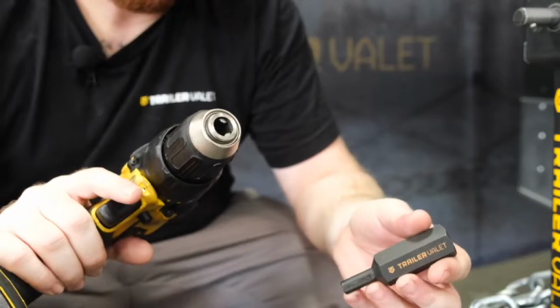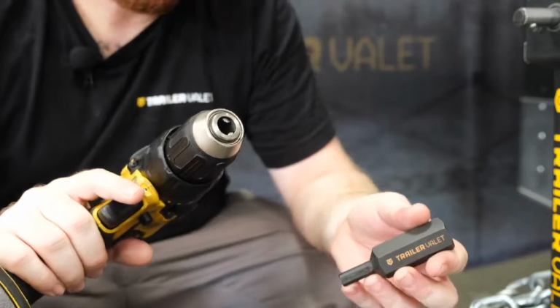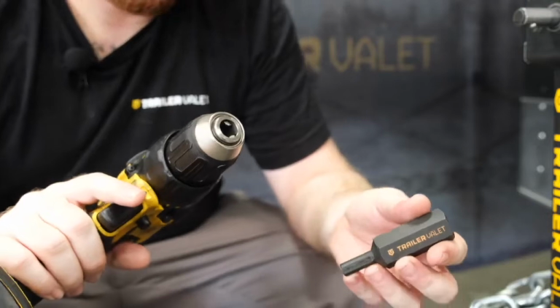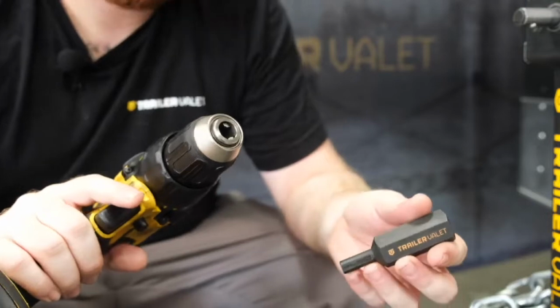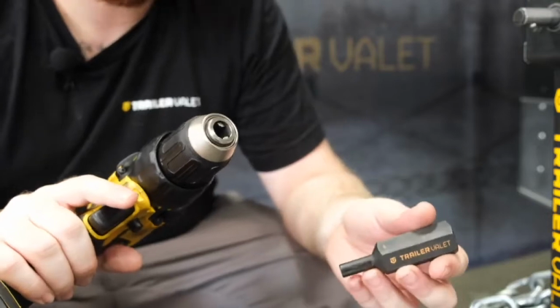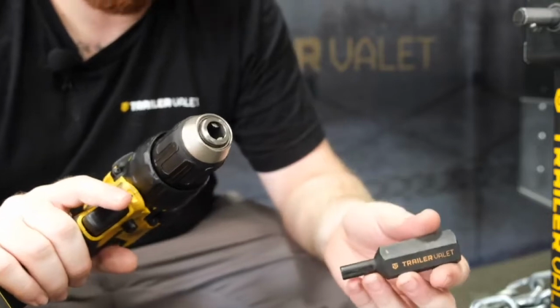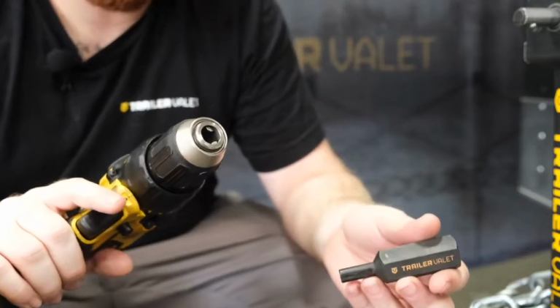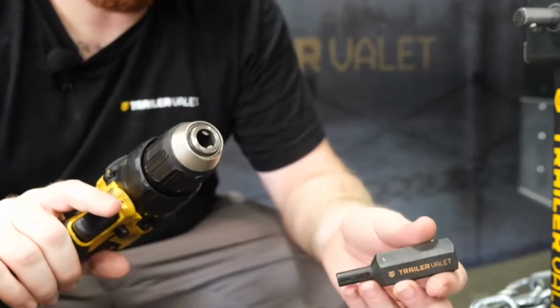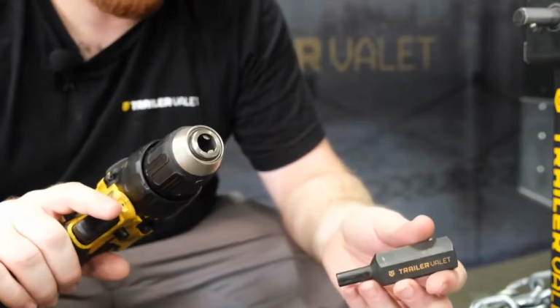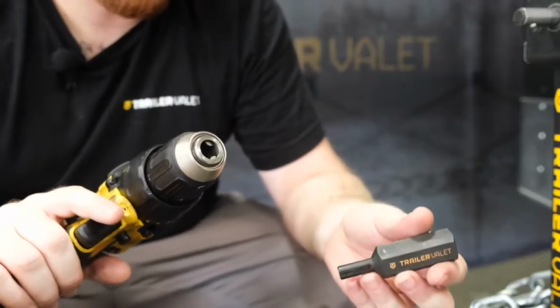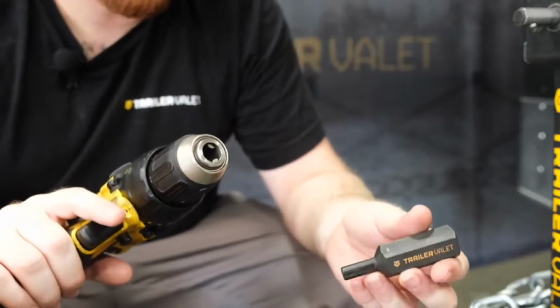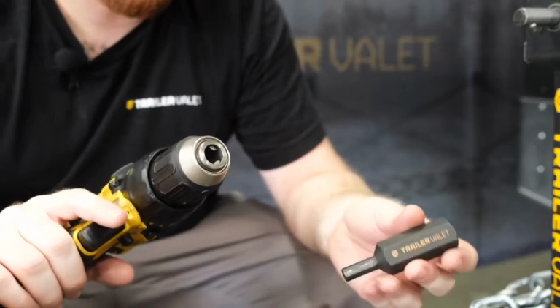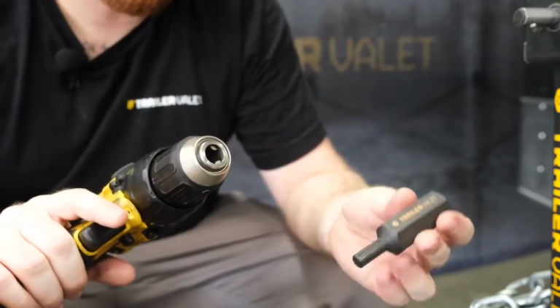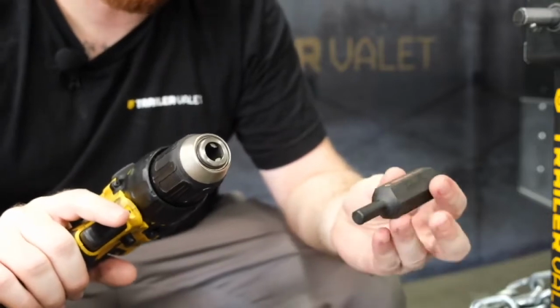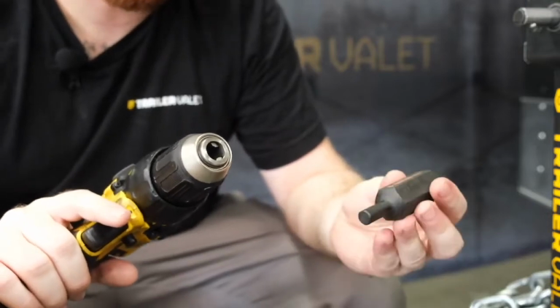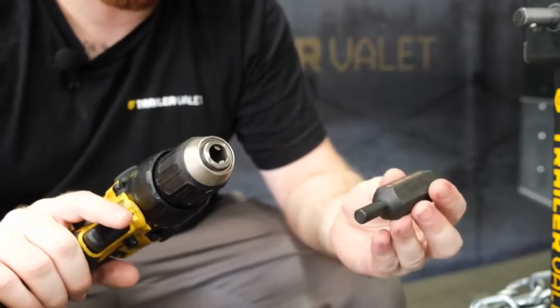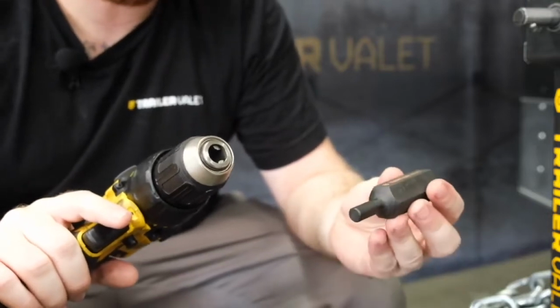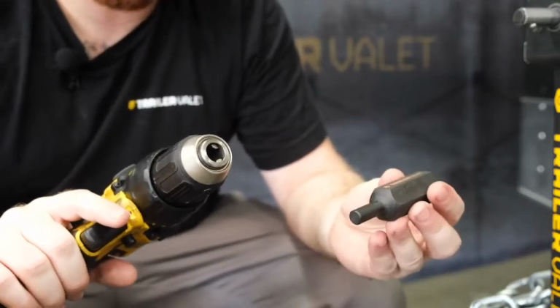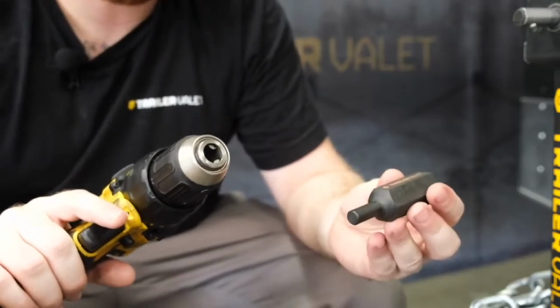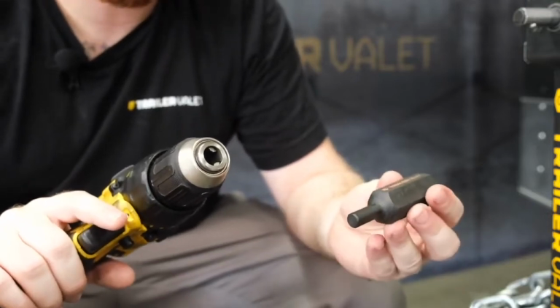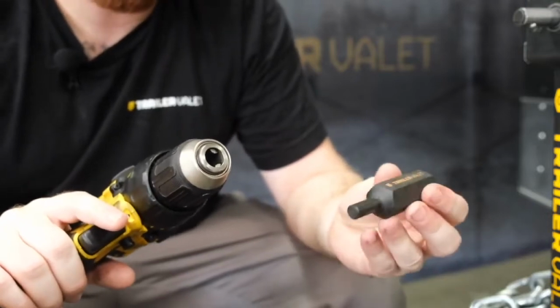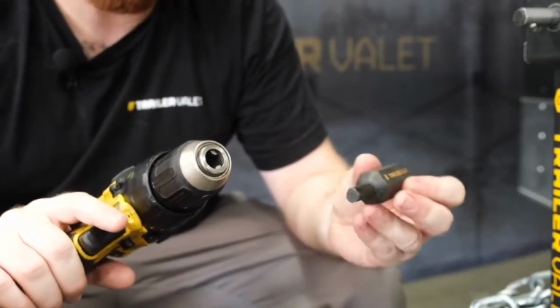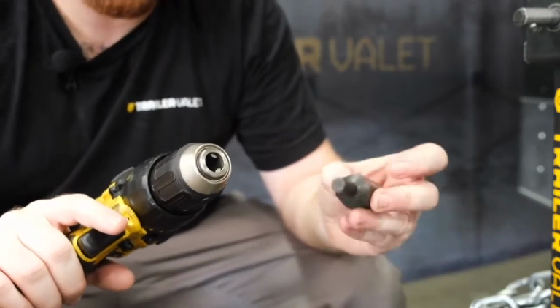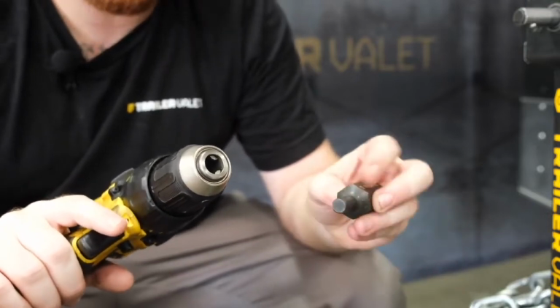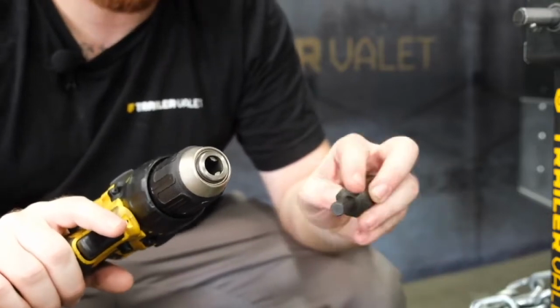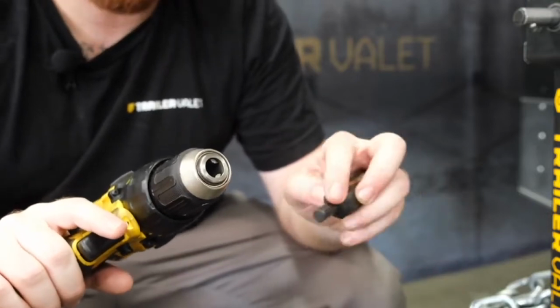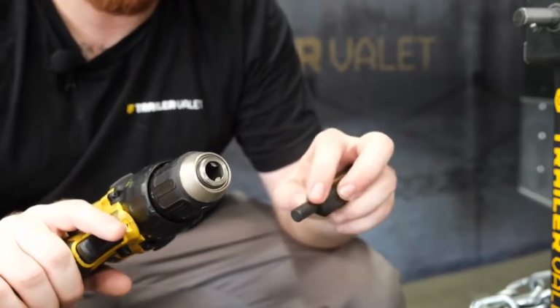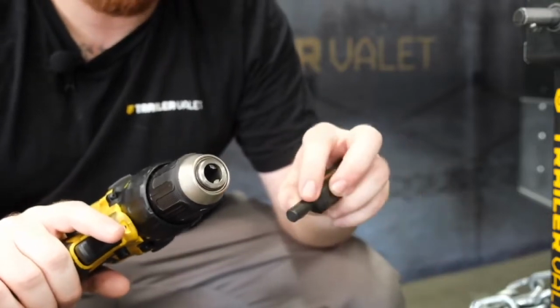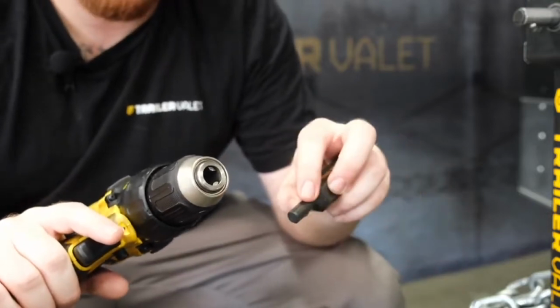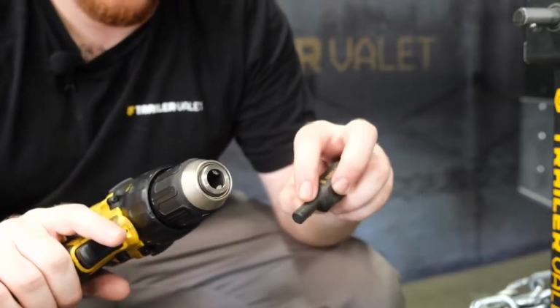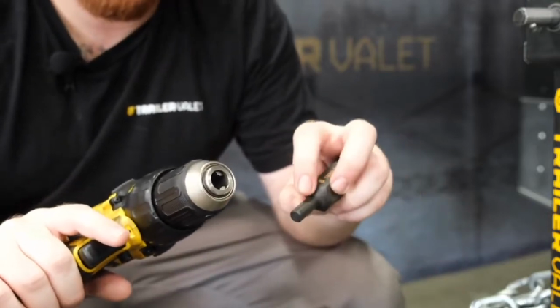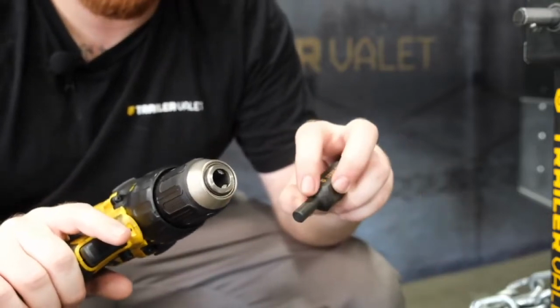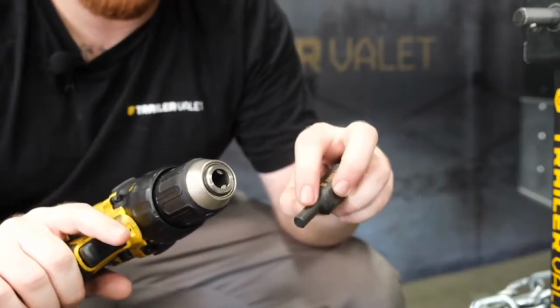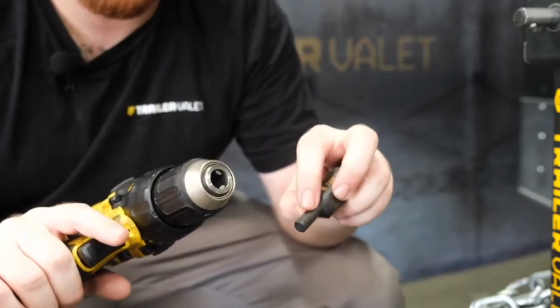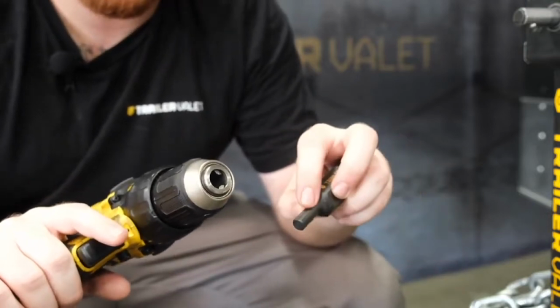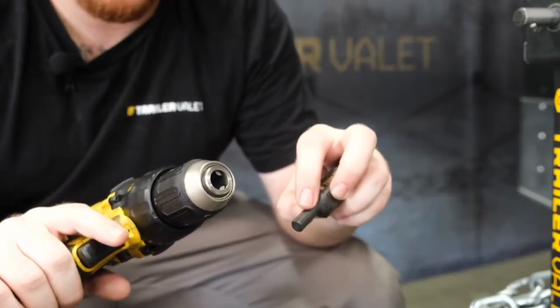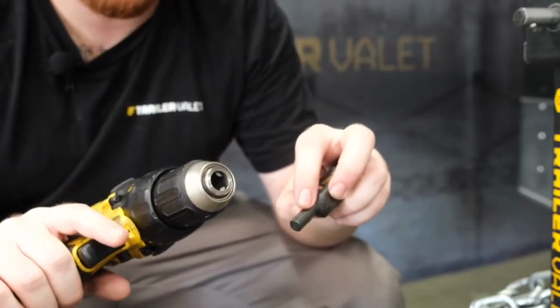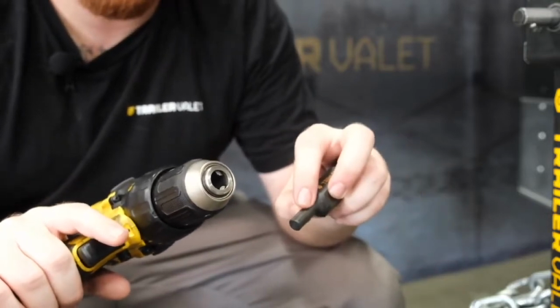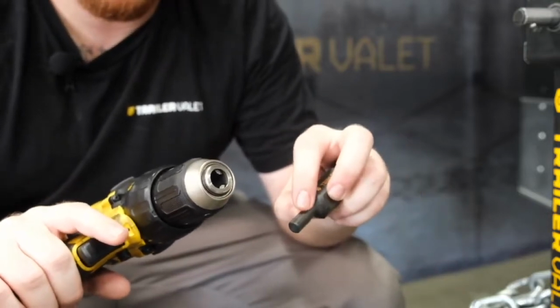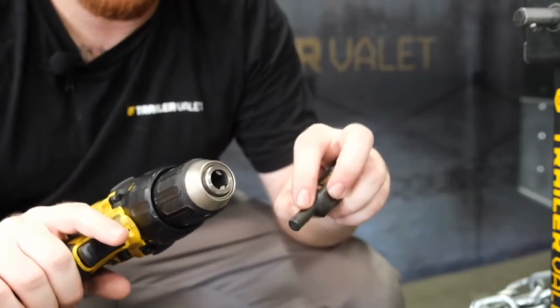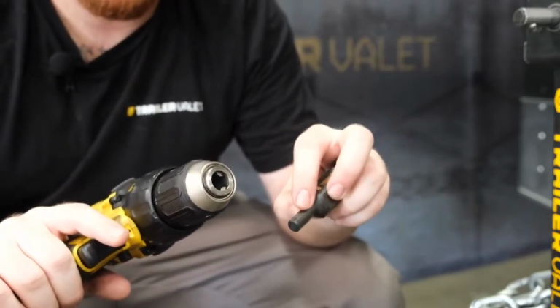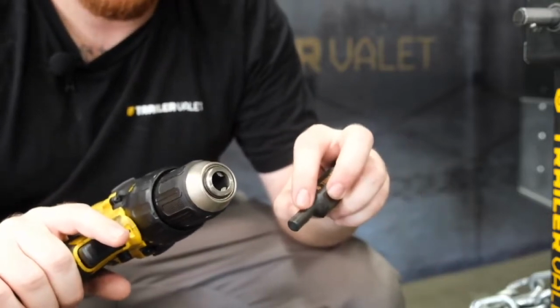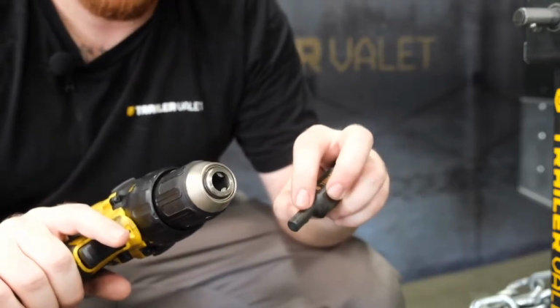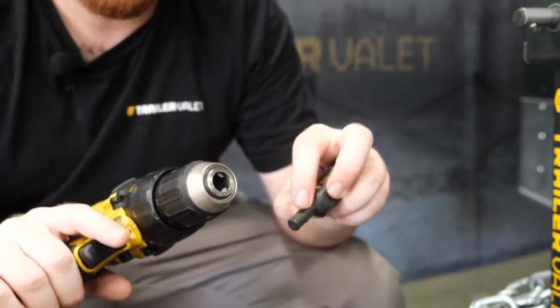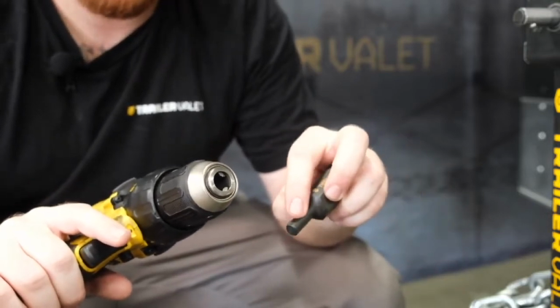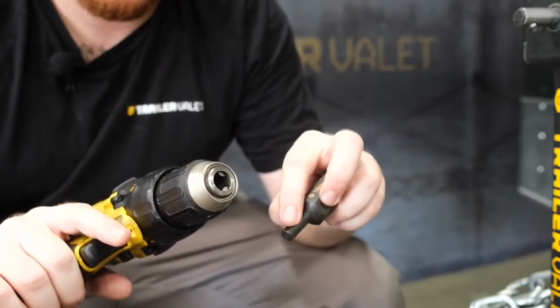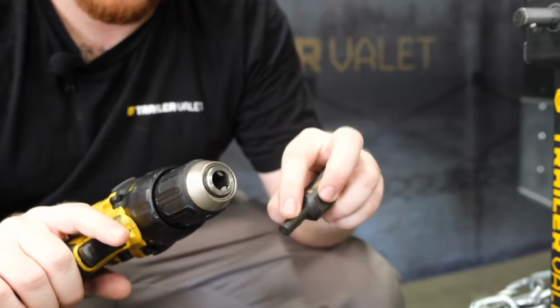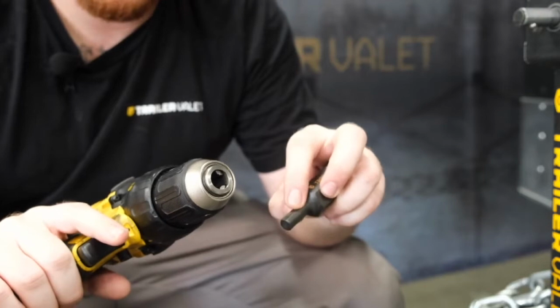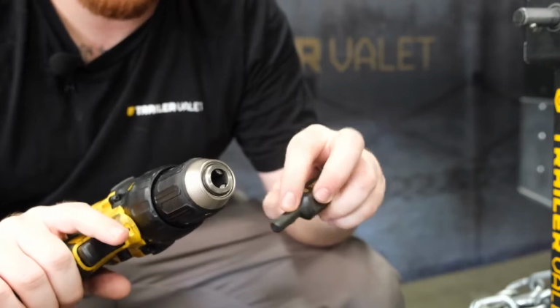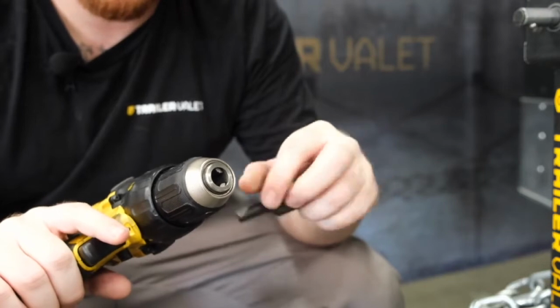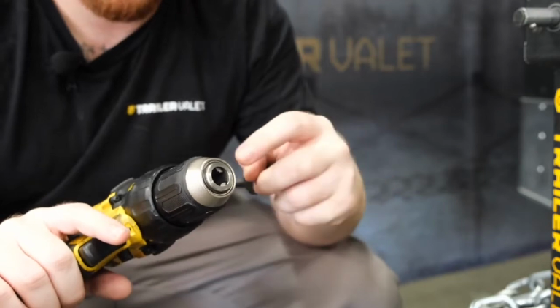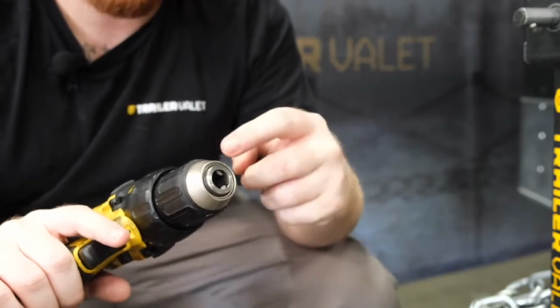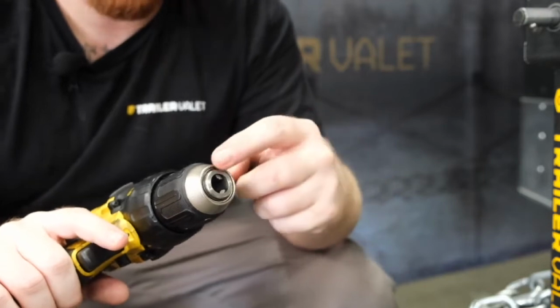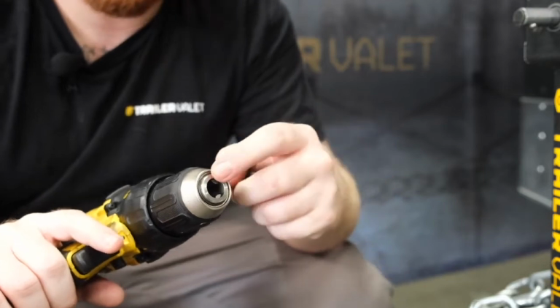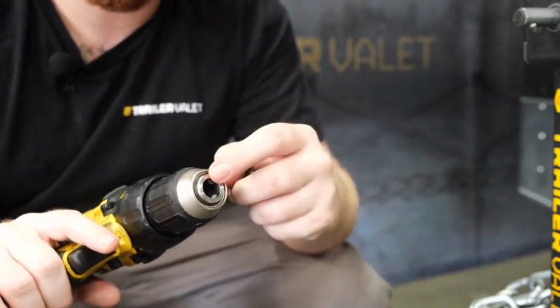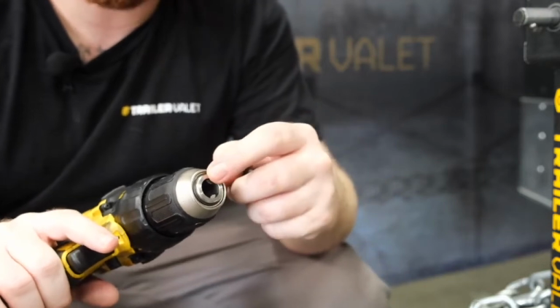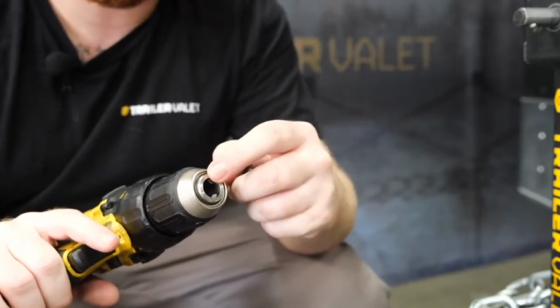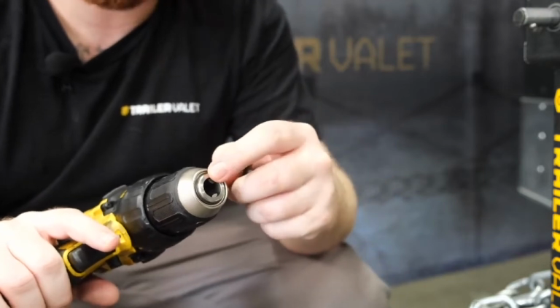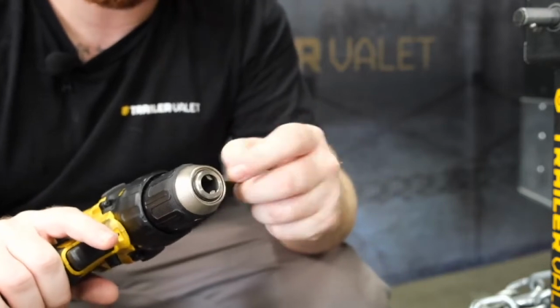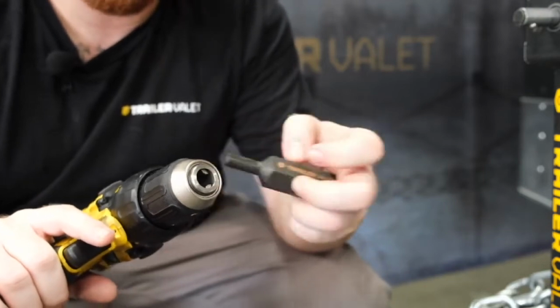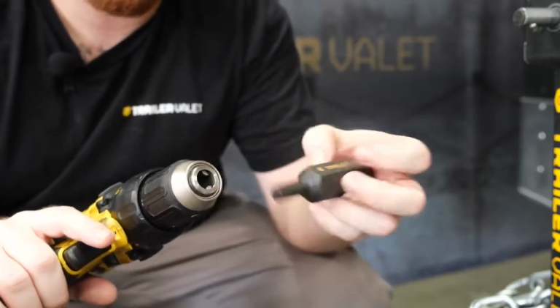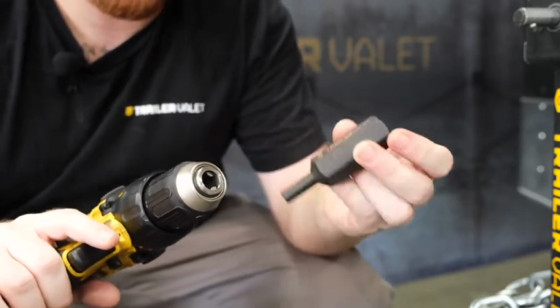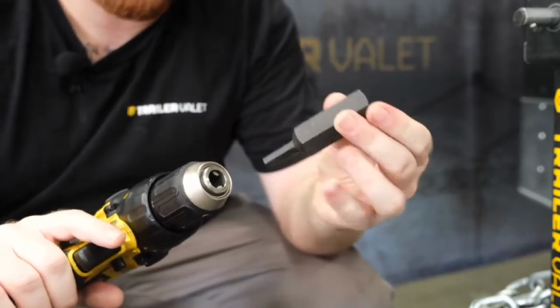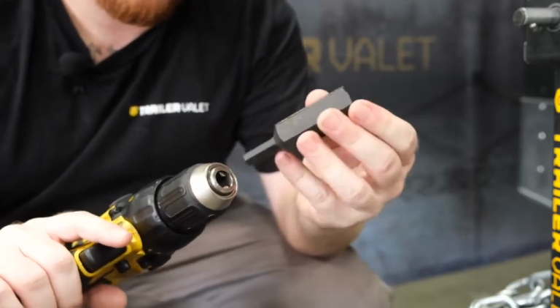To properly secure your drill attachment, make sure you have the attachment lined up with the teeth of the chuck.